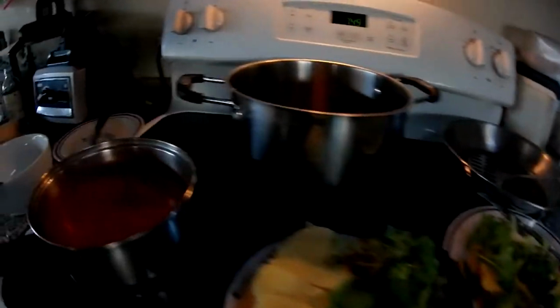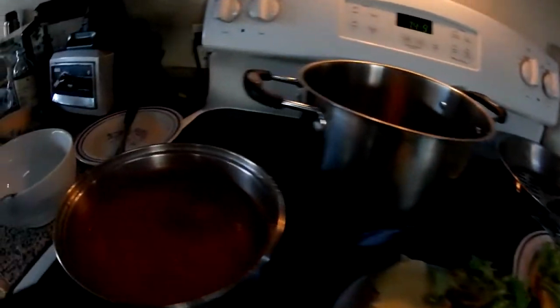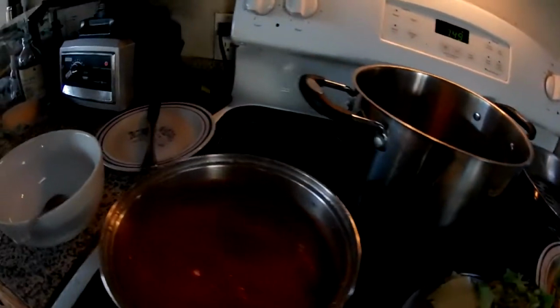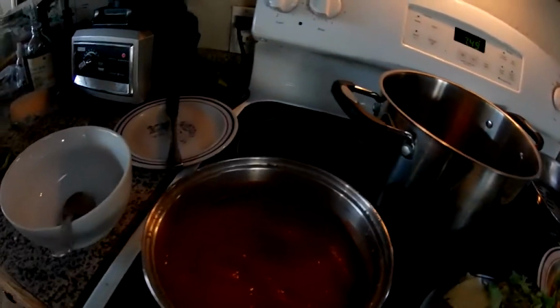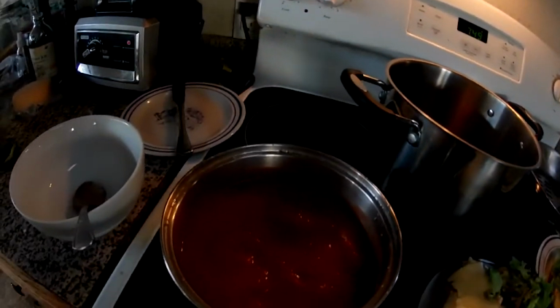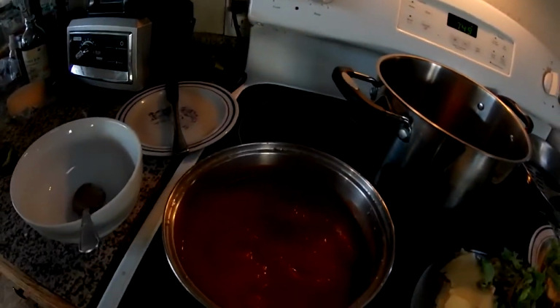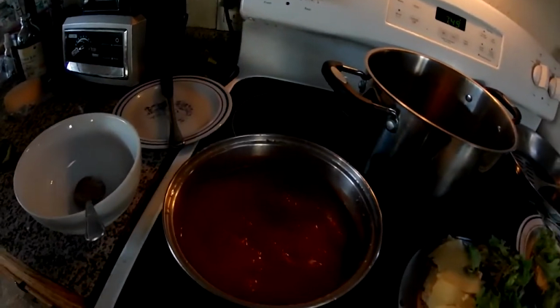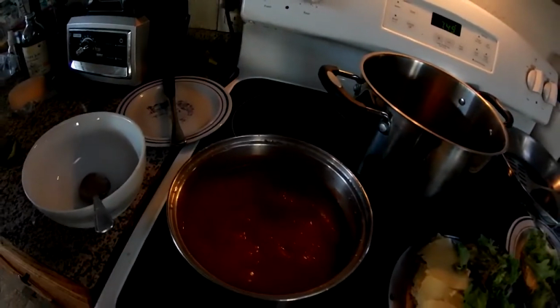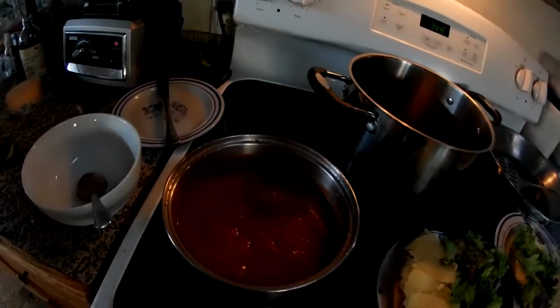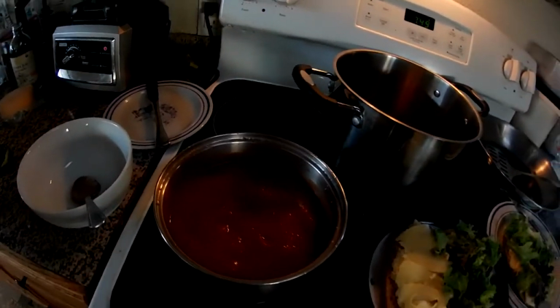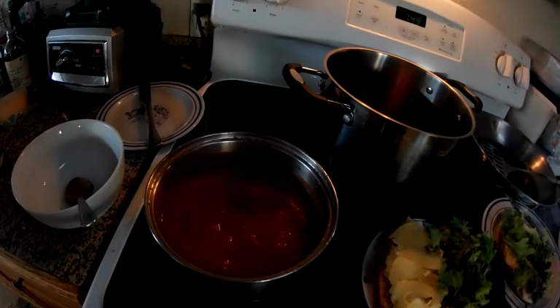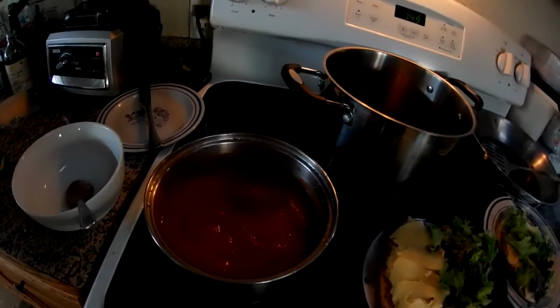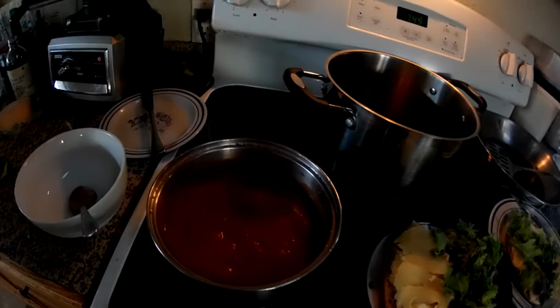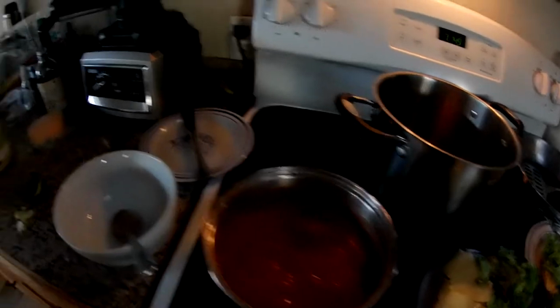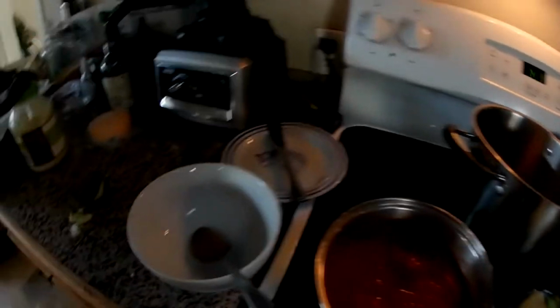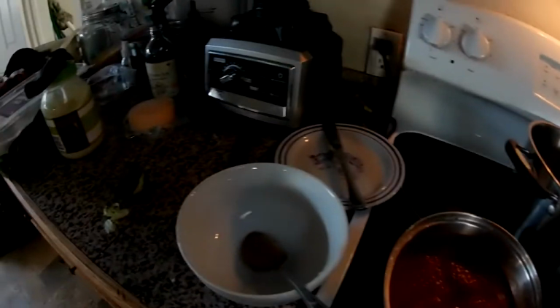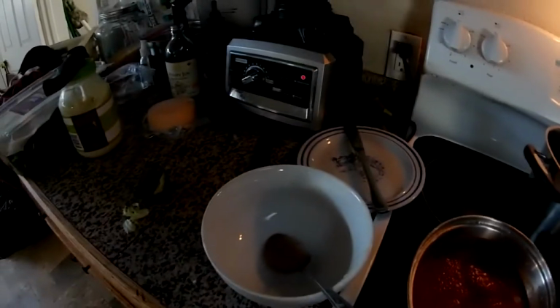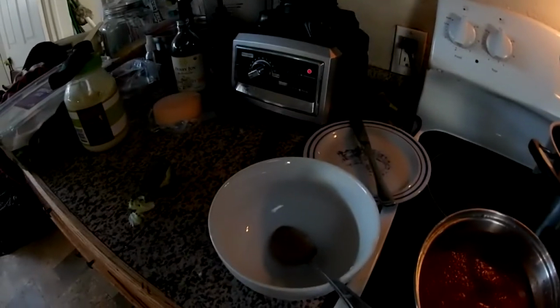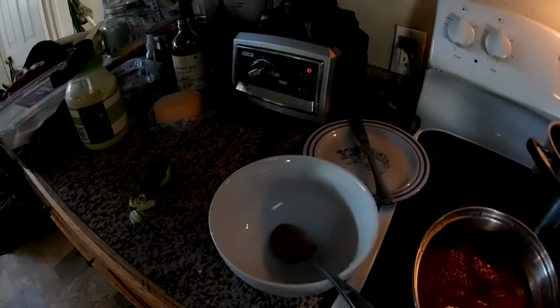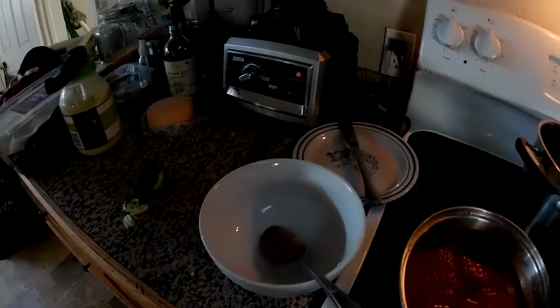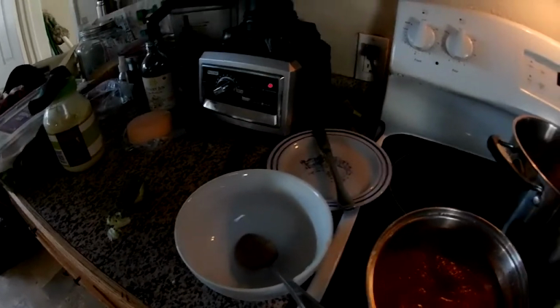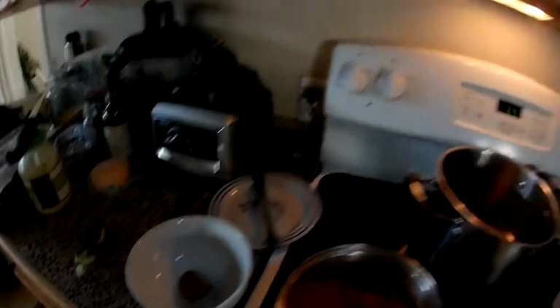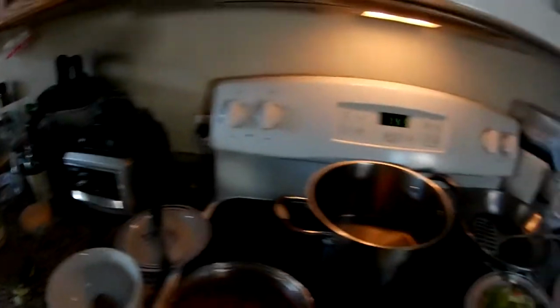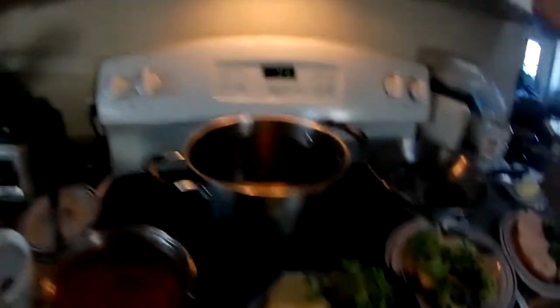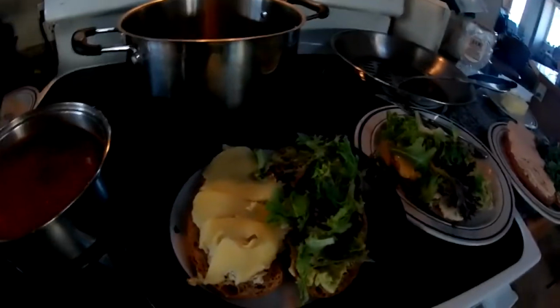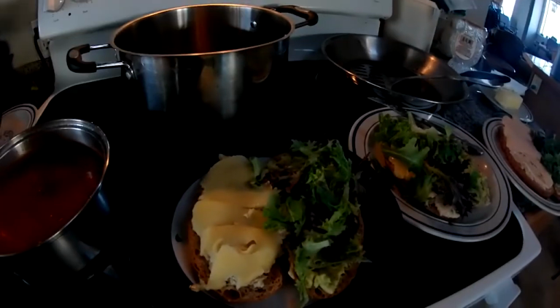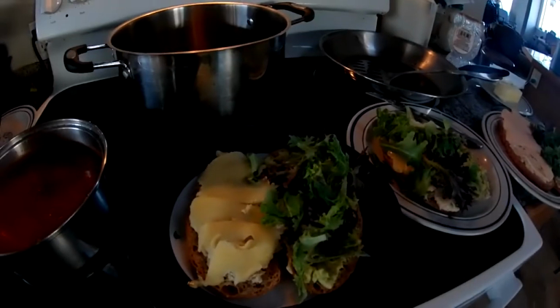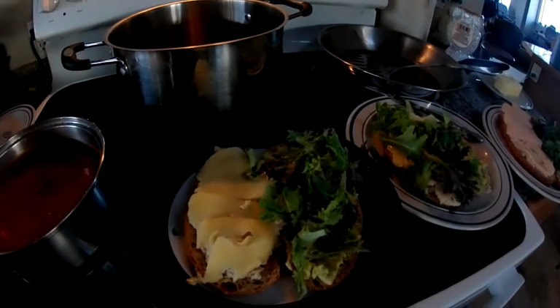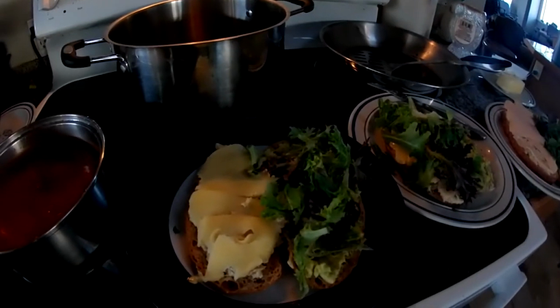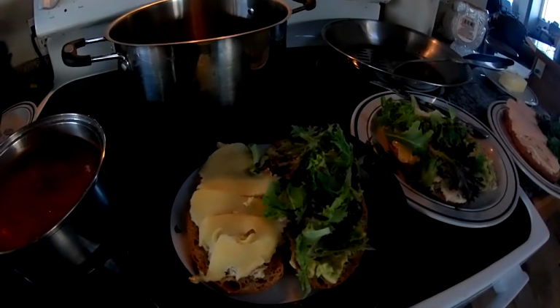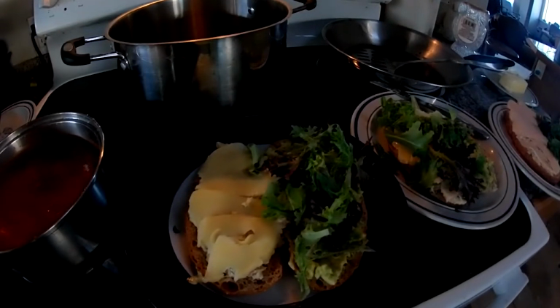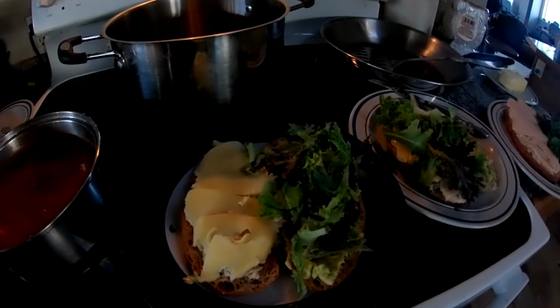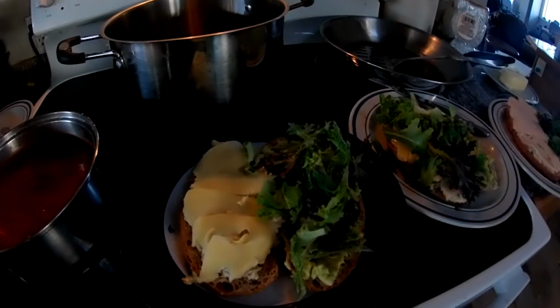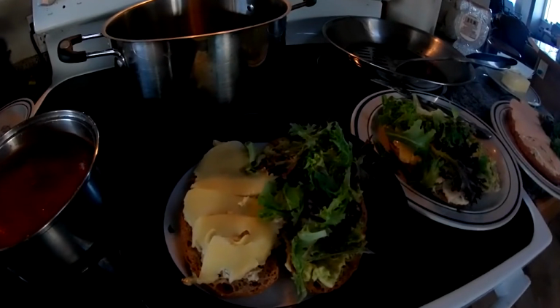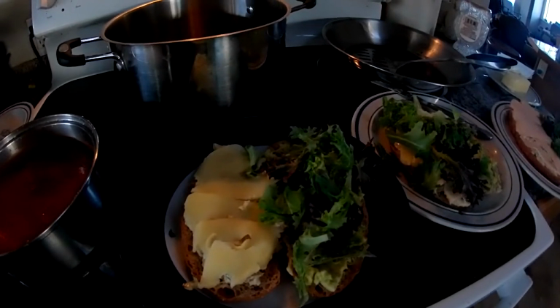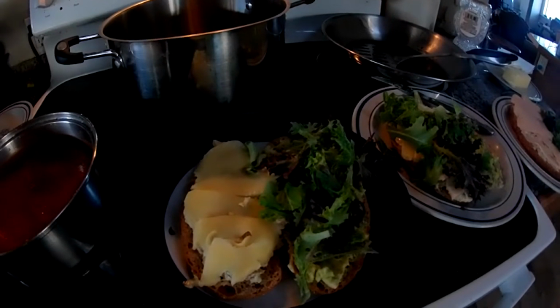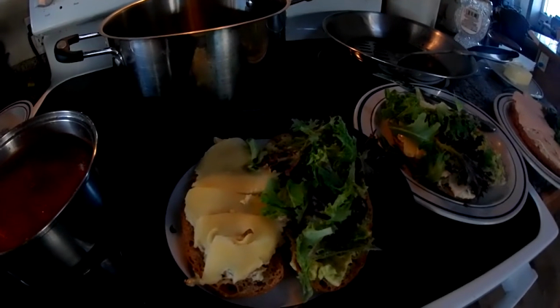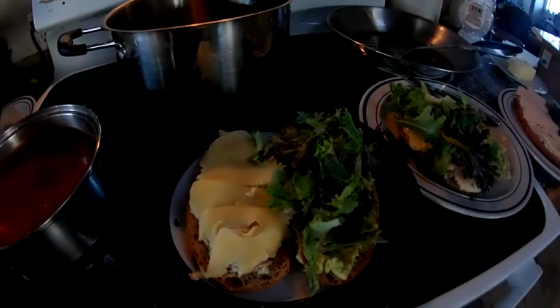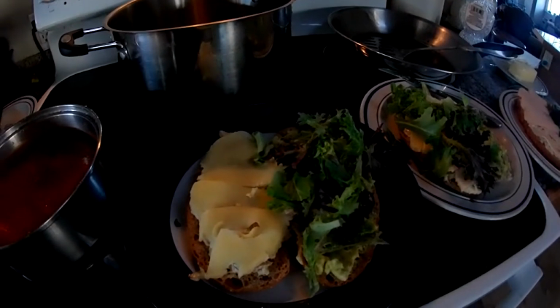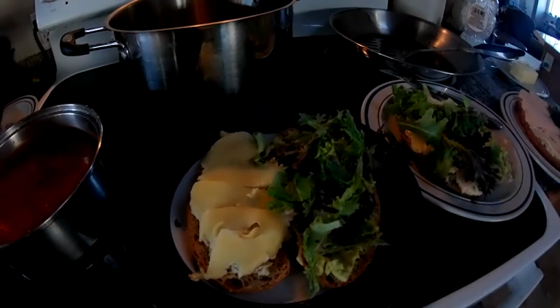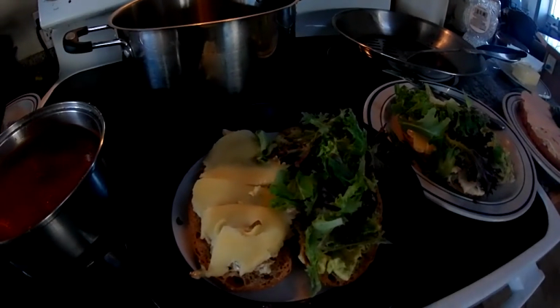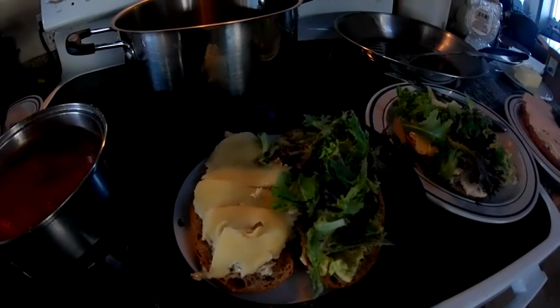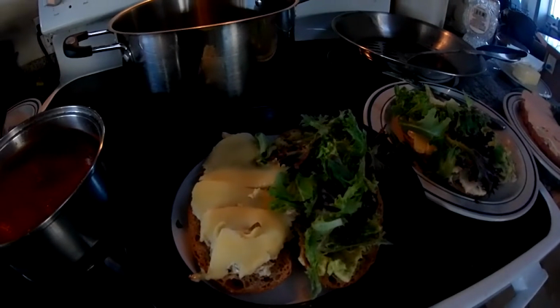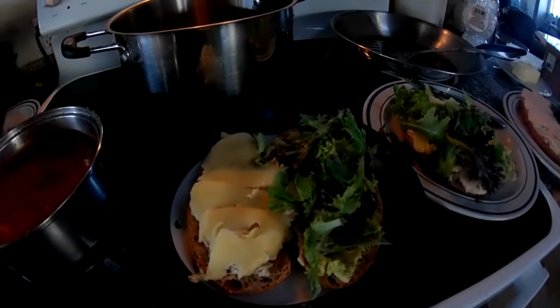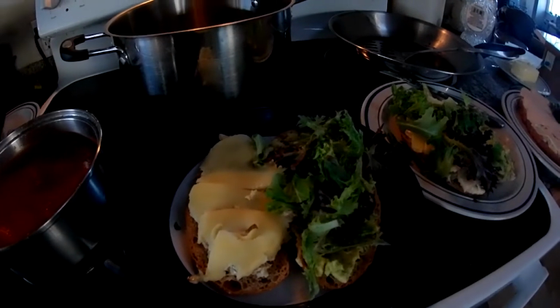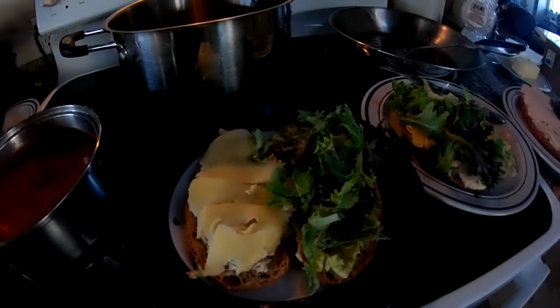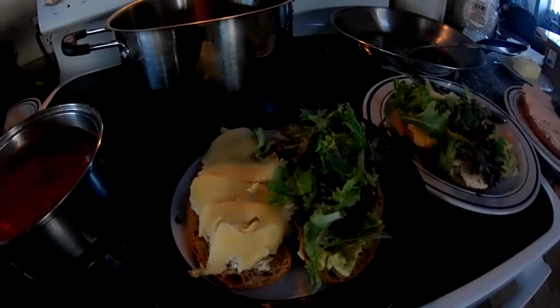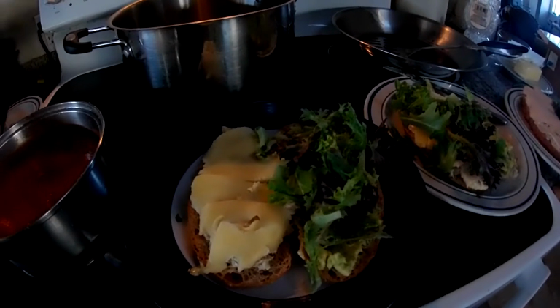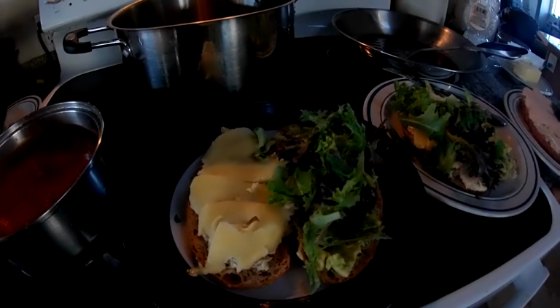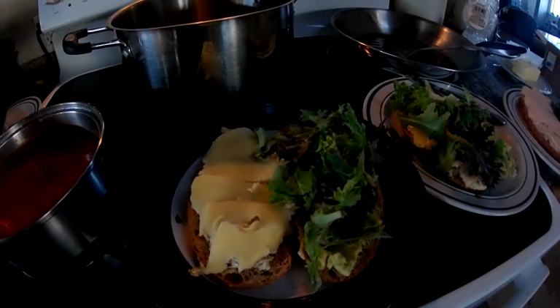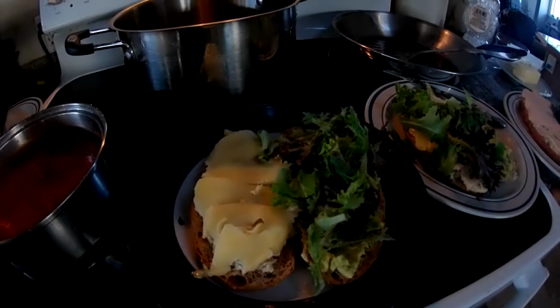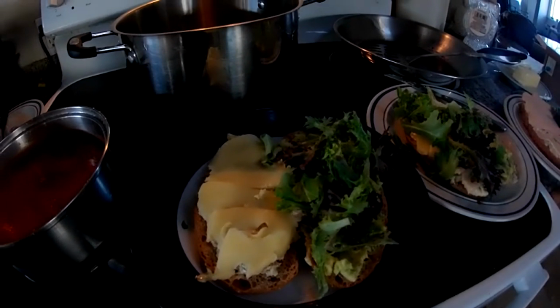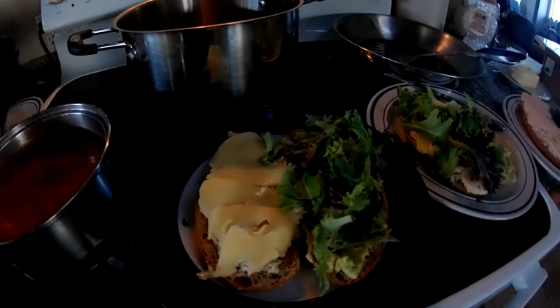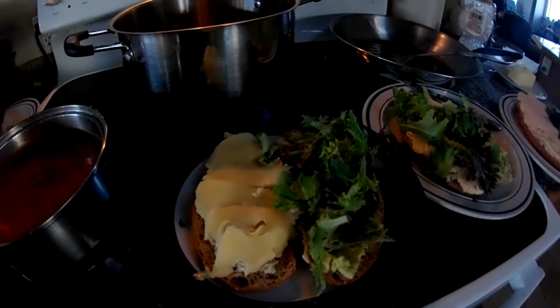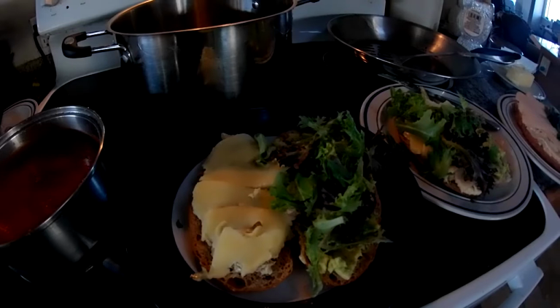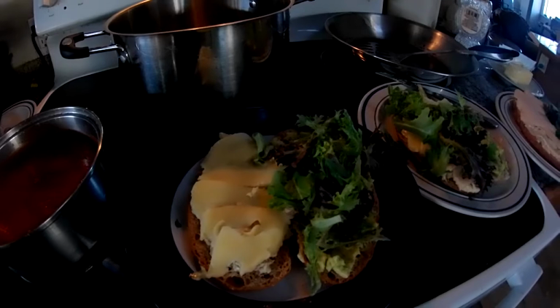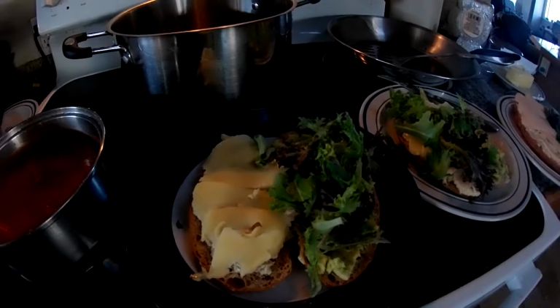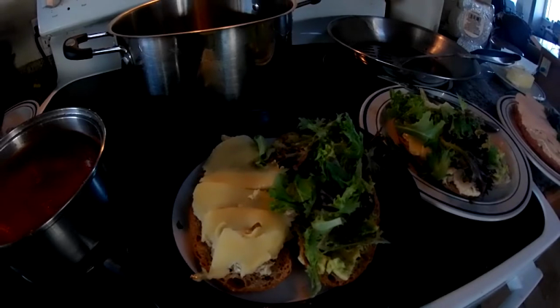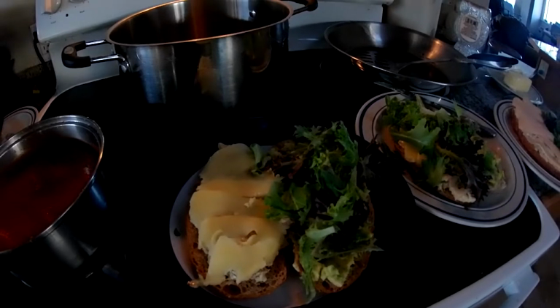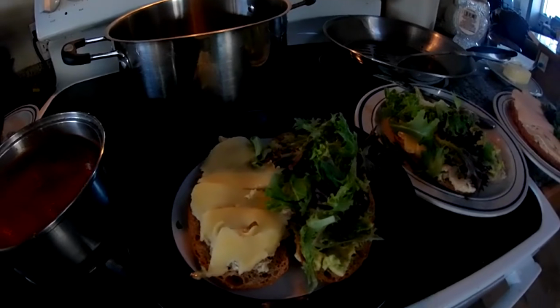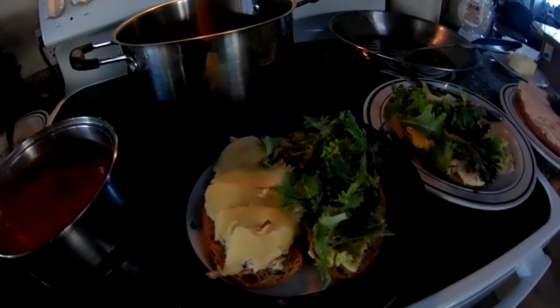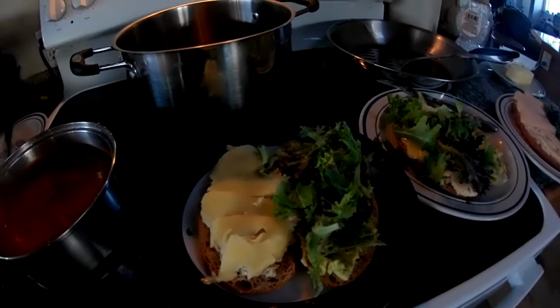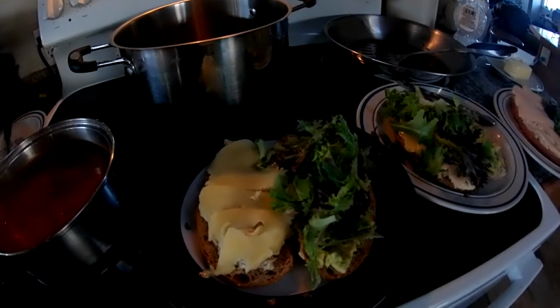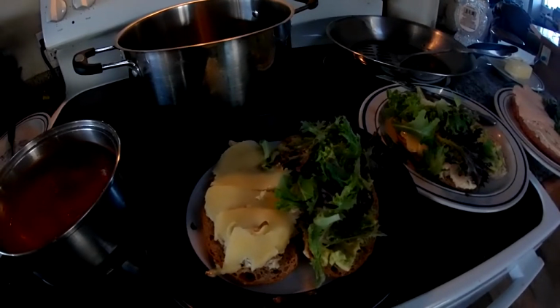I got my tomato soup, put it in the bowl. Eat it with your sandwich, and then digest it for several hours. You know how it is.